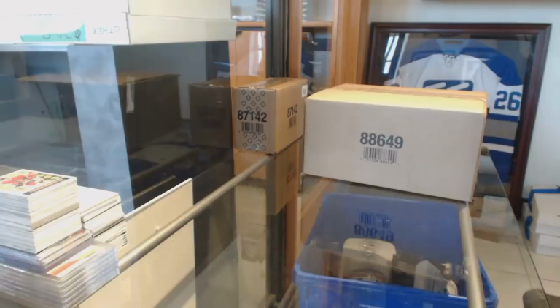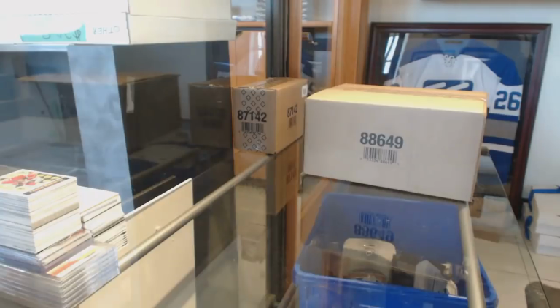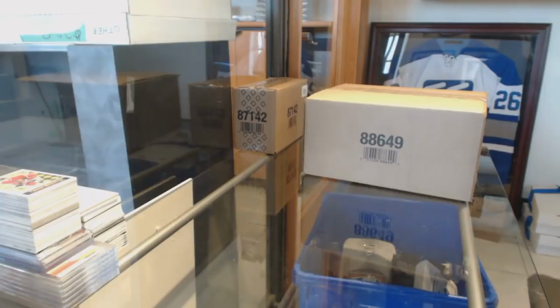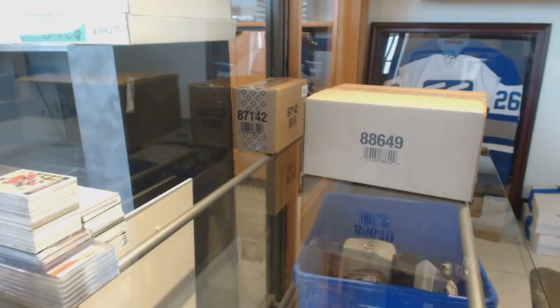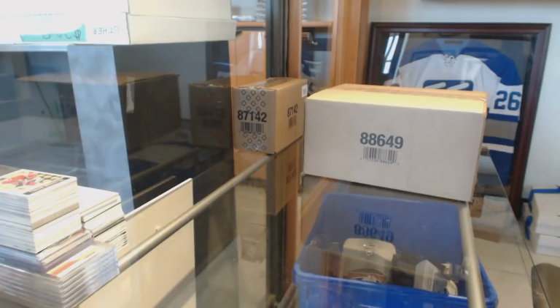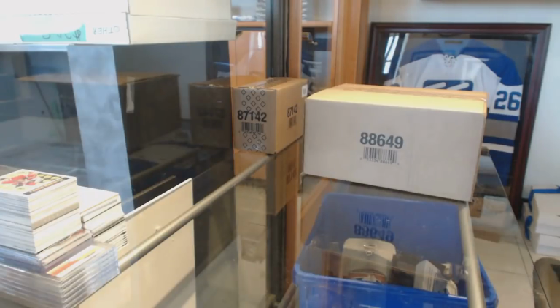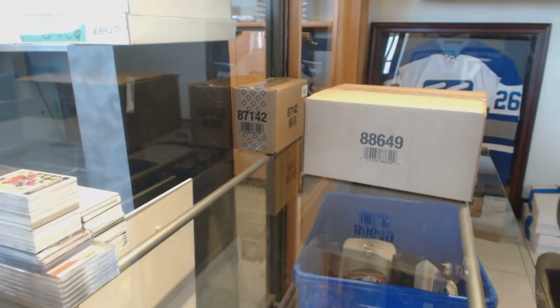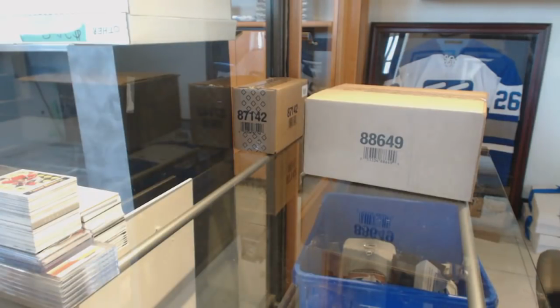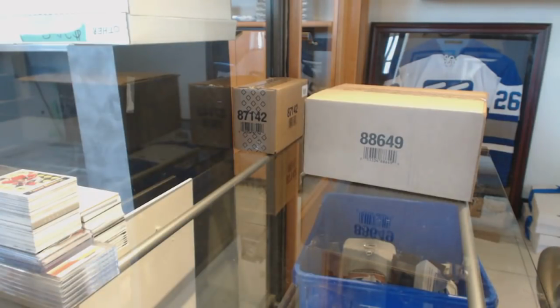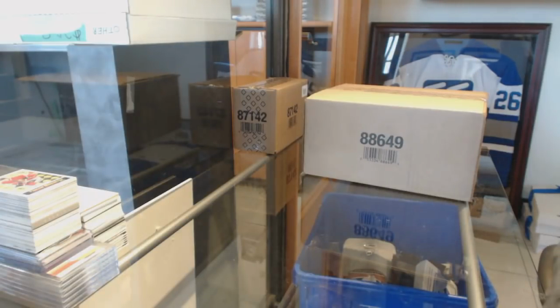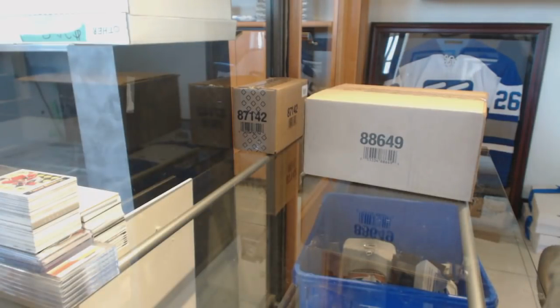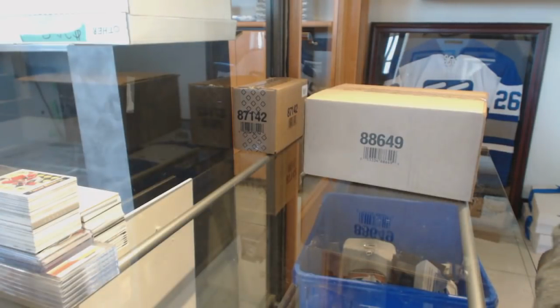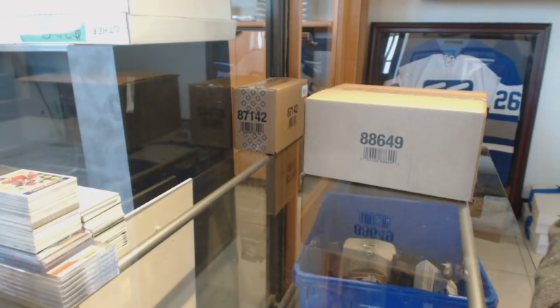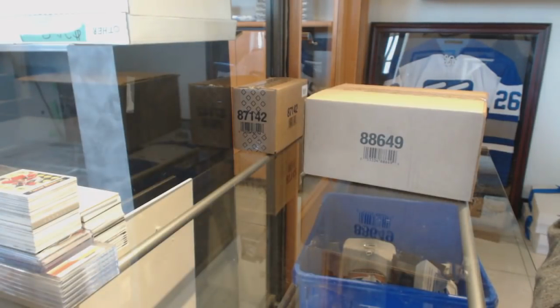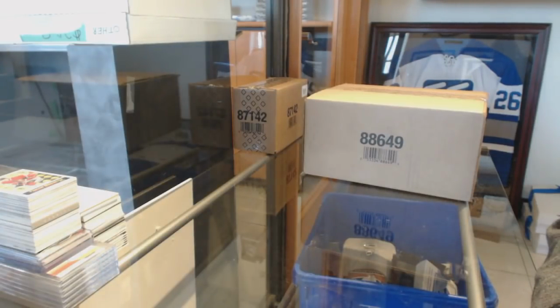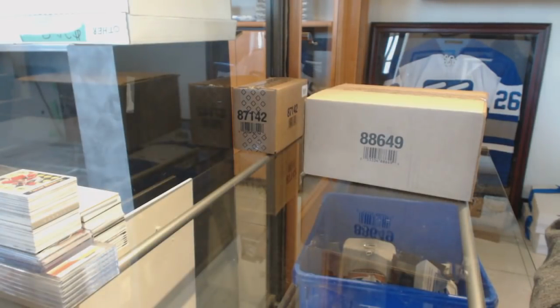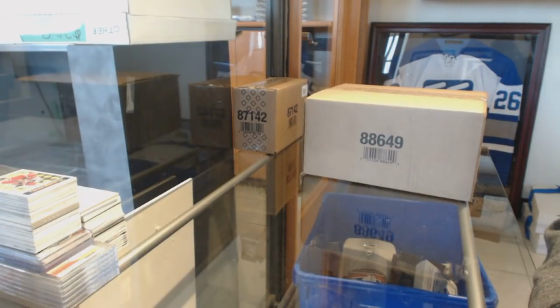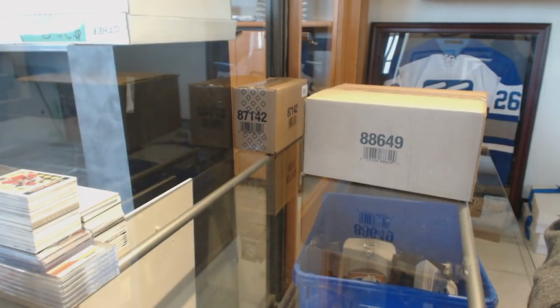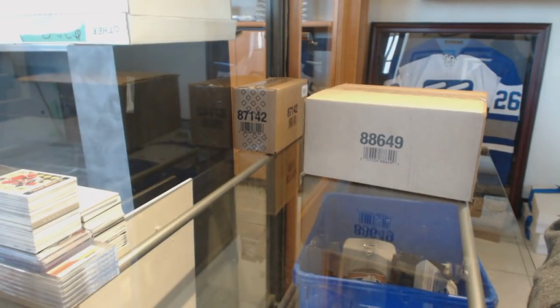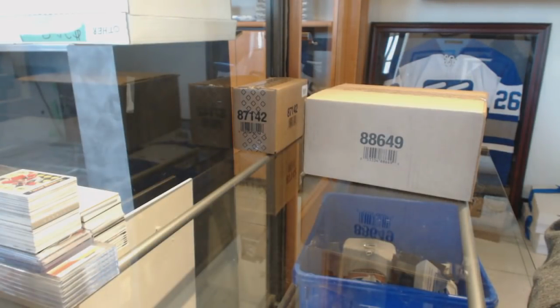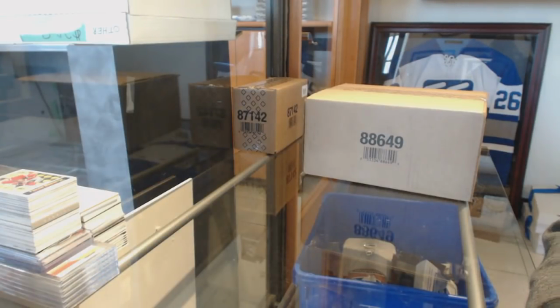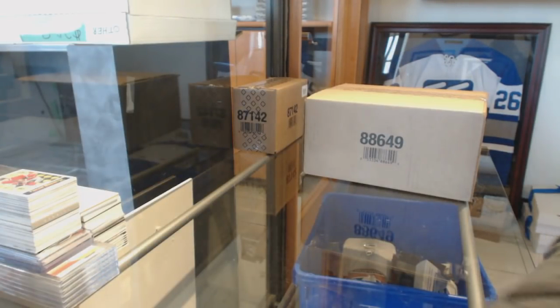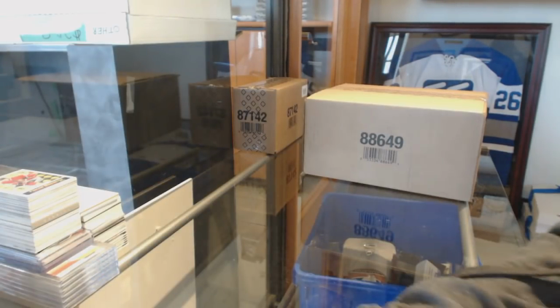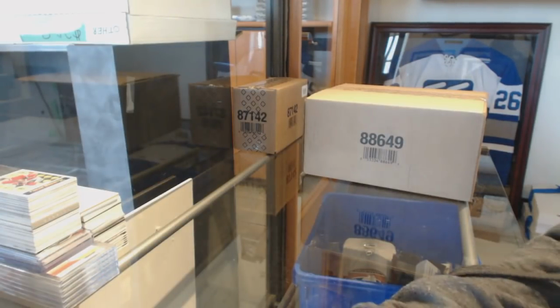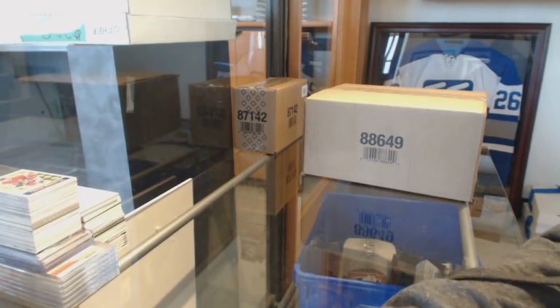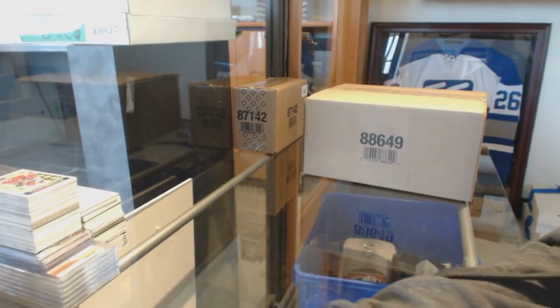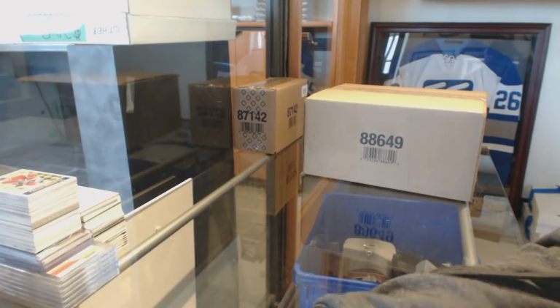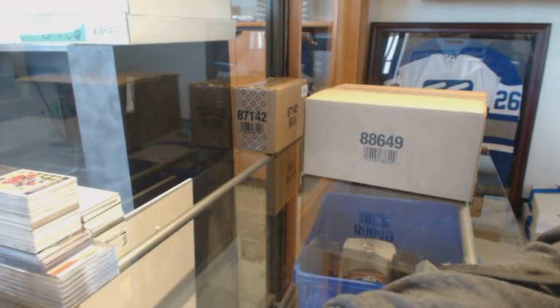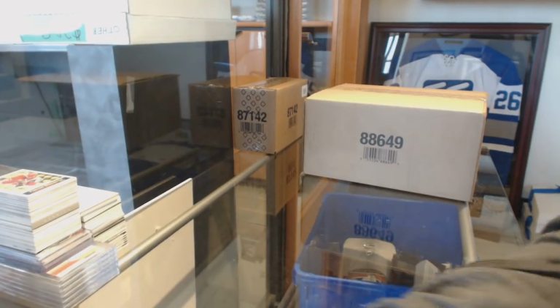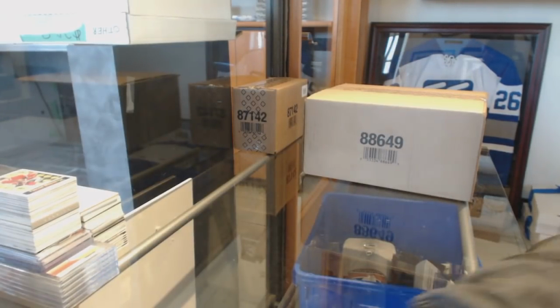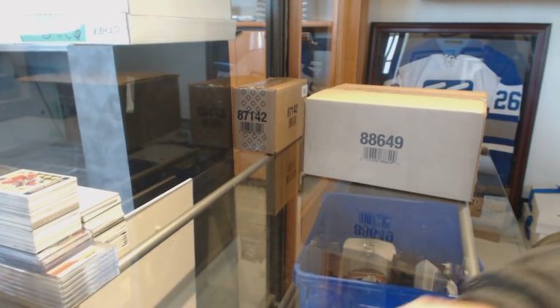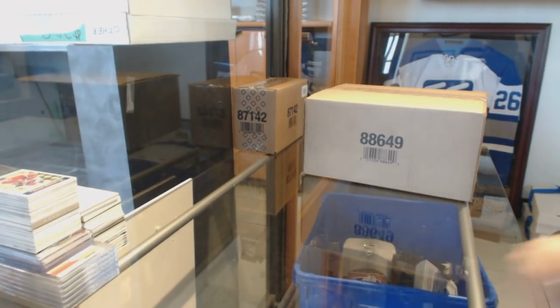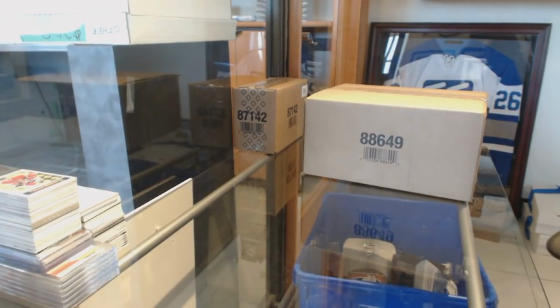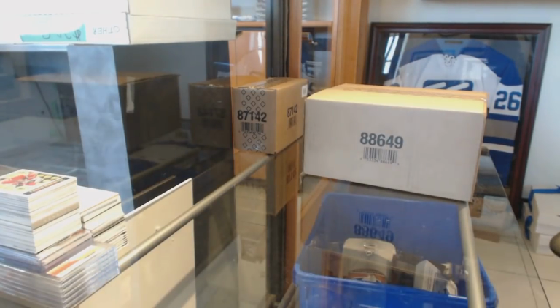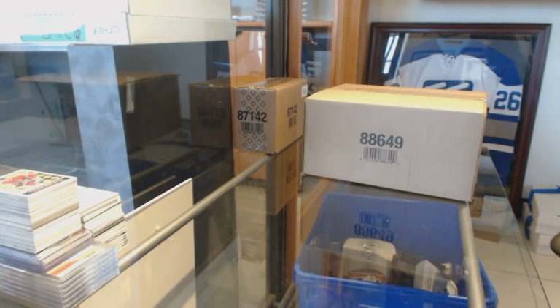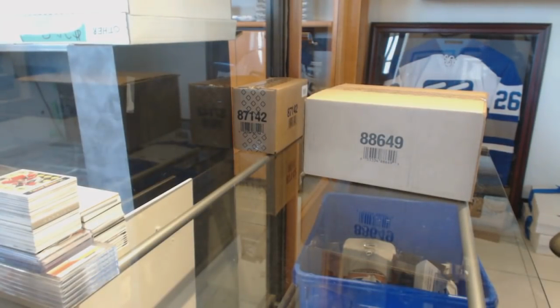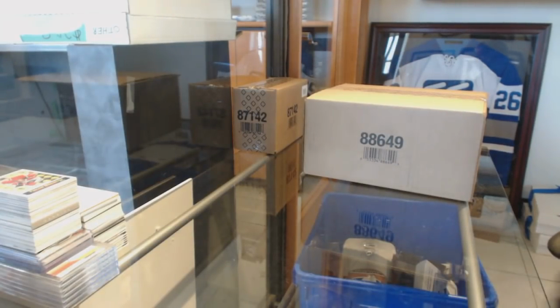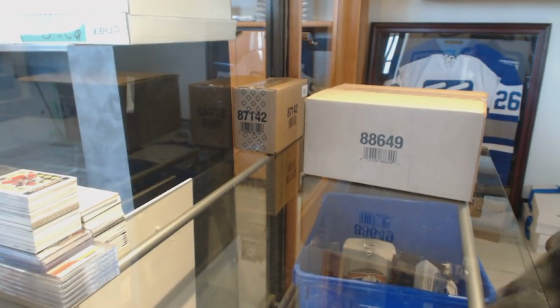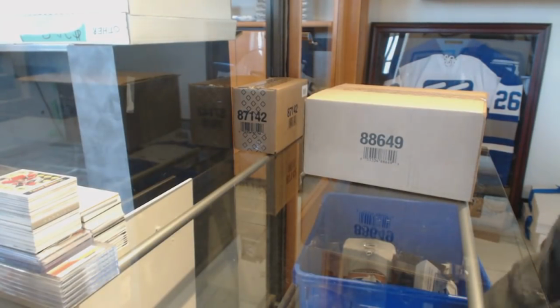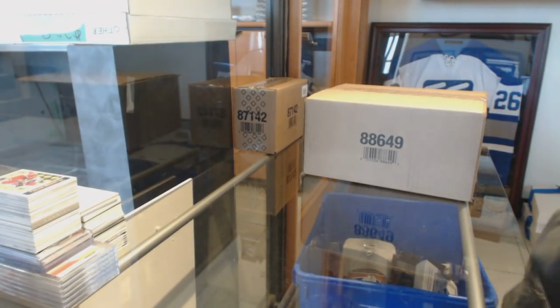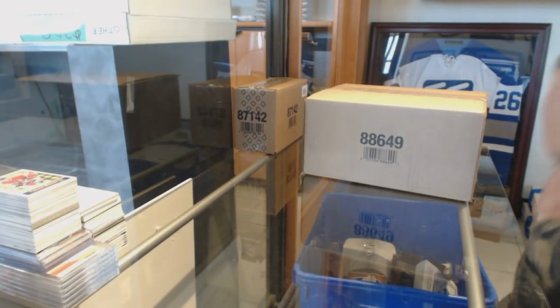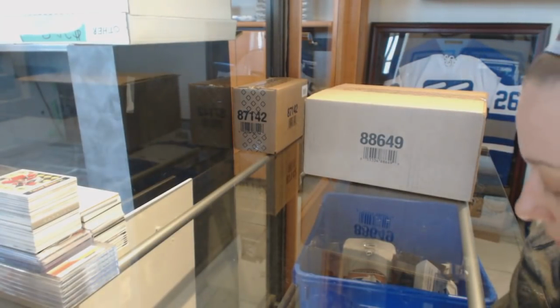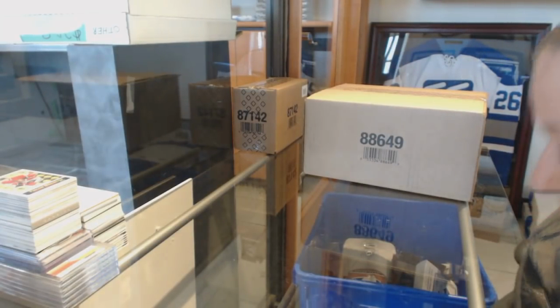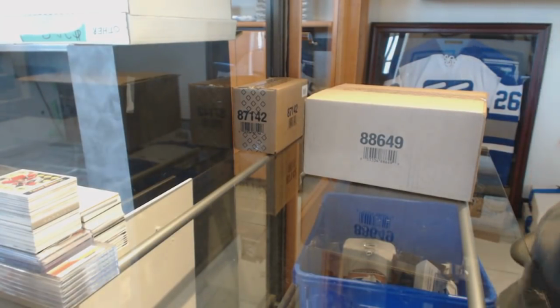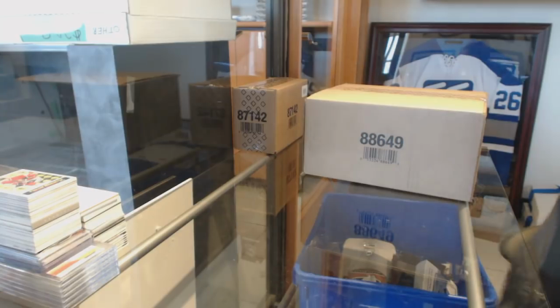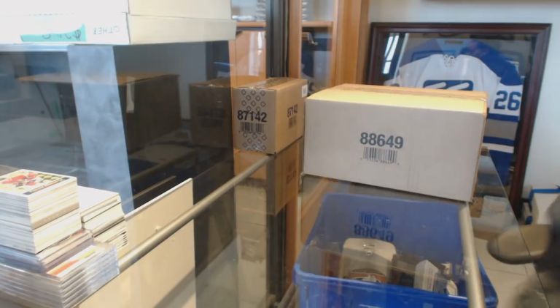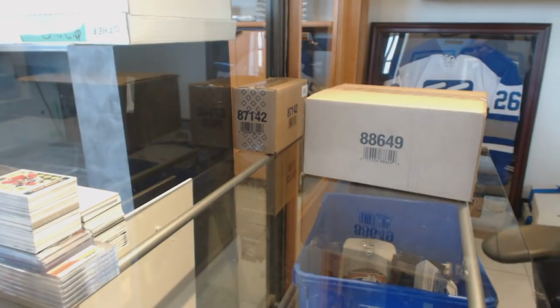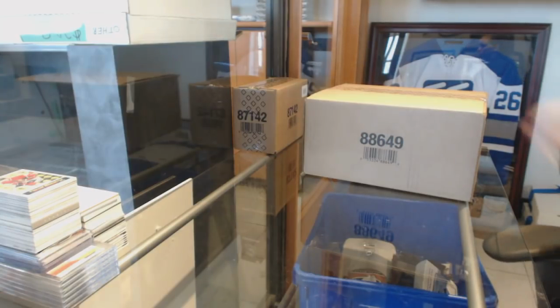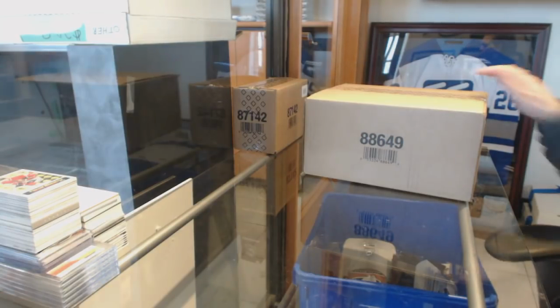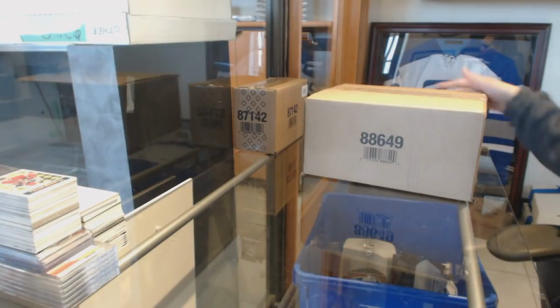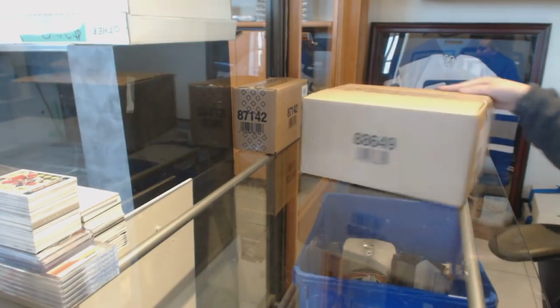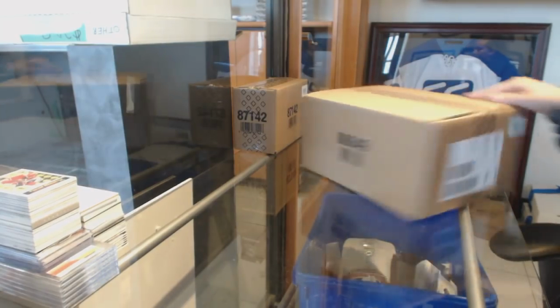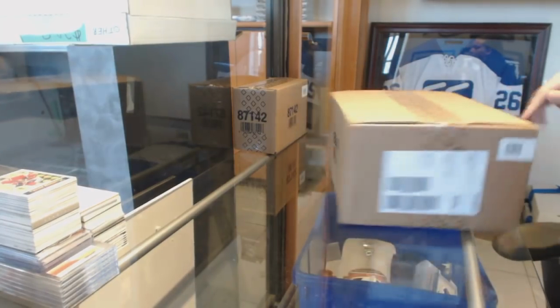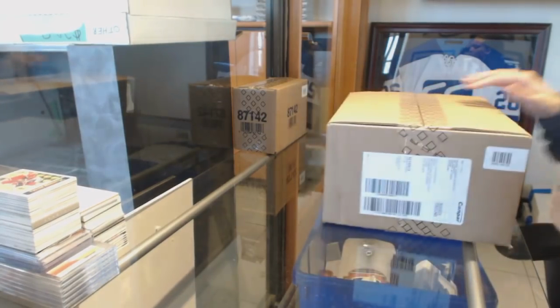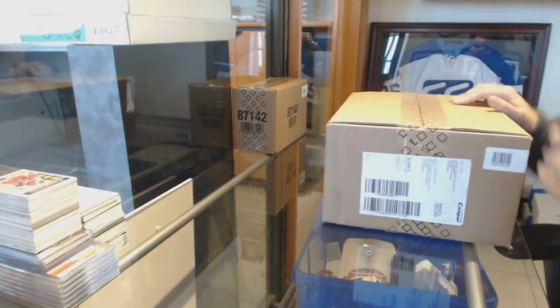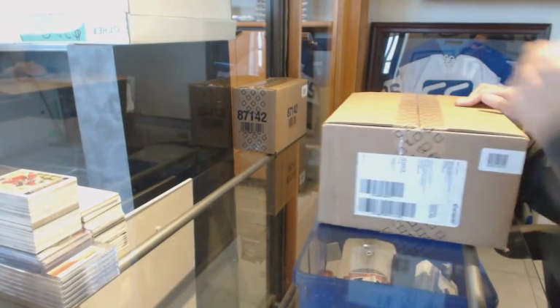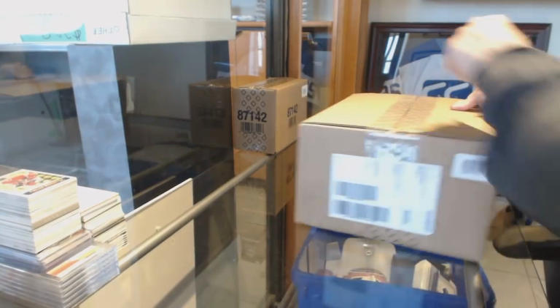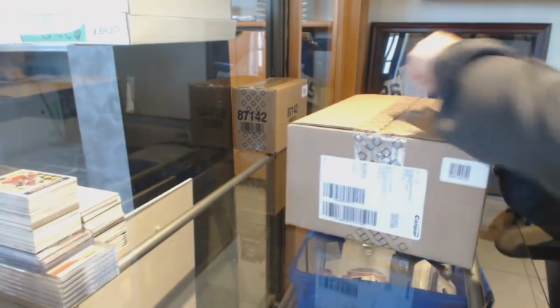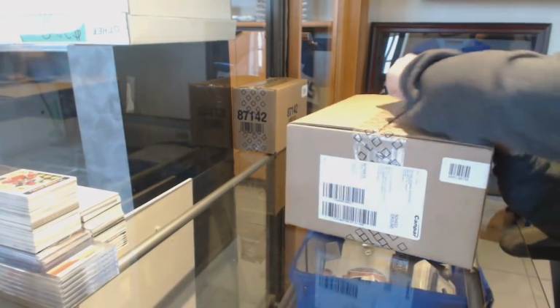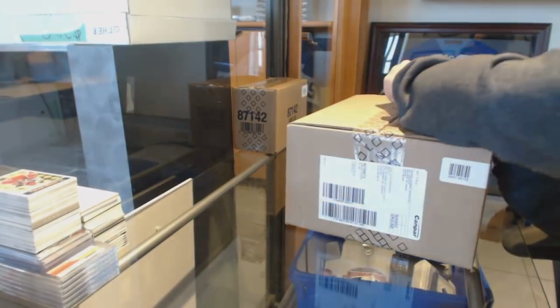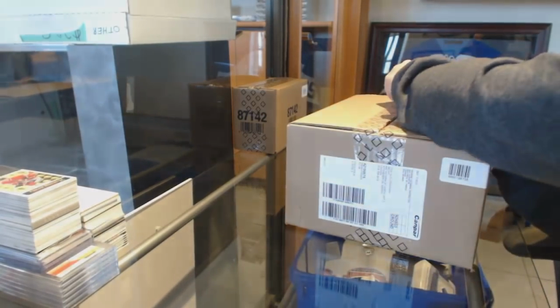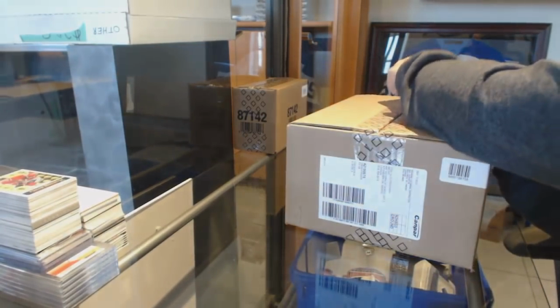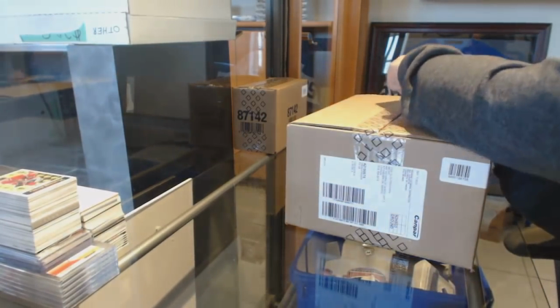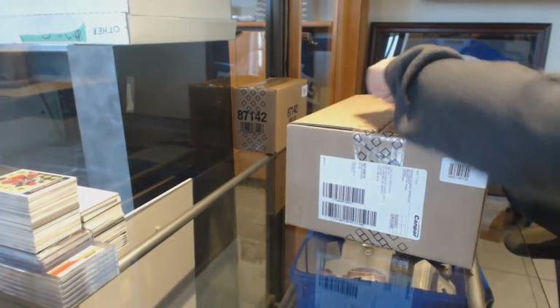Starting off the fancy group break 8408, we've got the 2017-18 Upper Deck STX 20 Box Master Case.